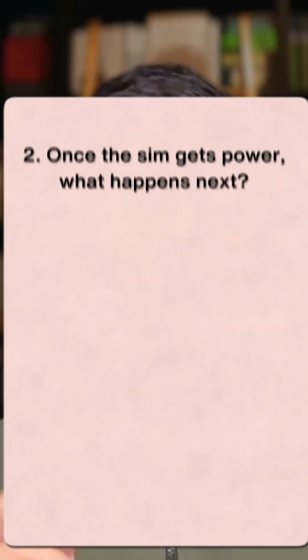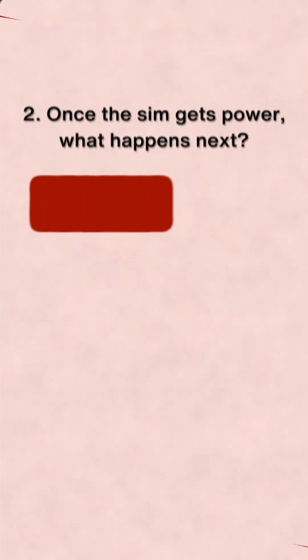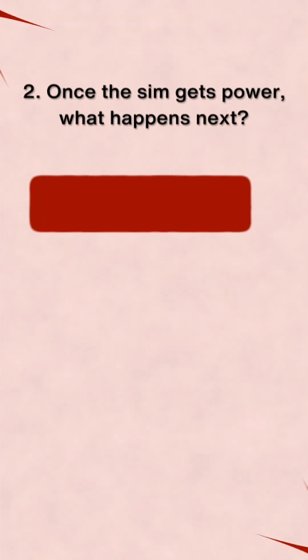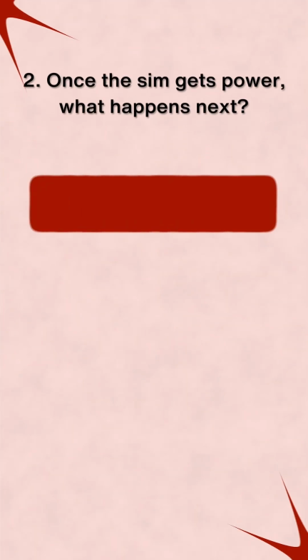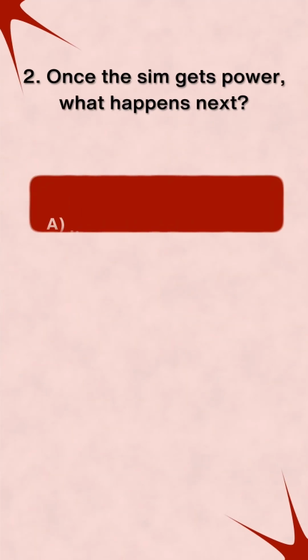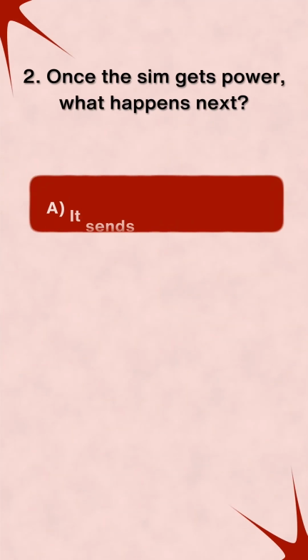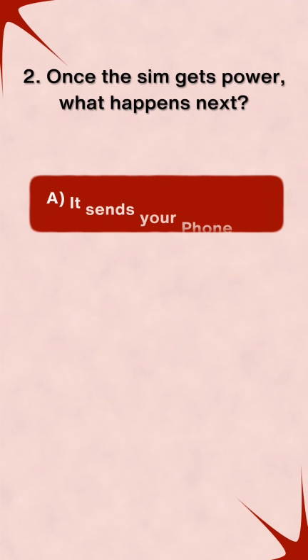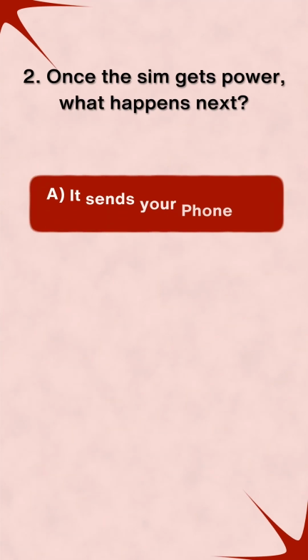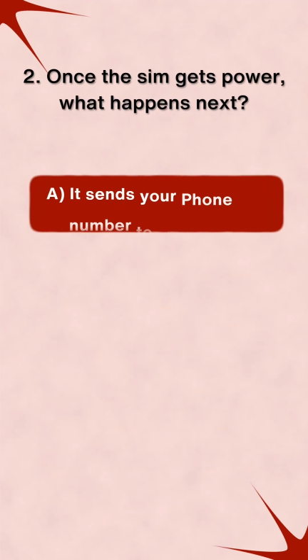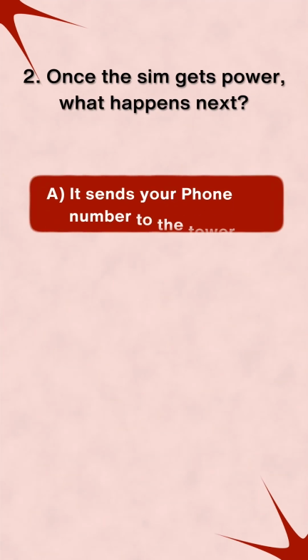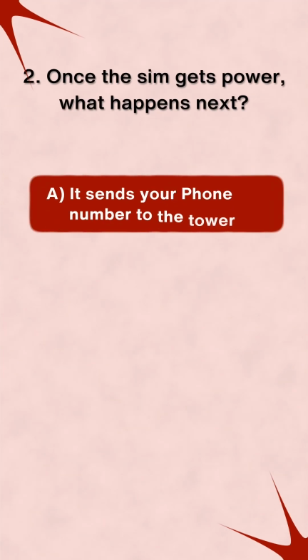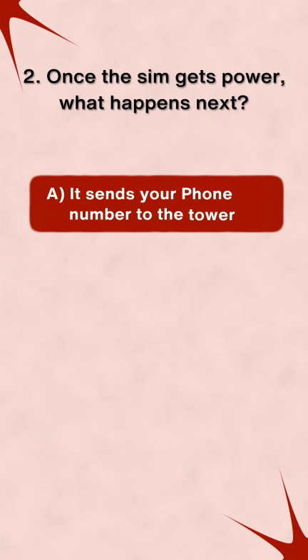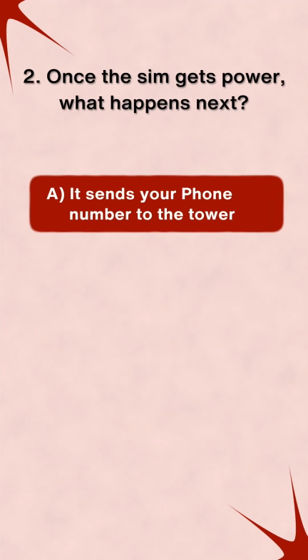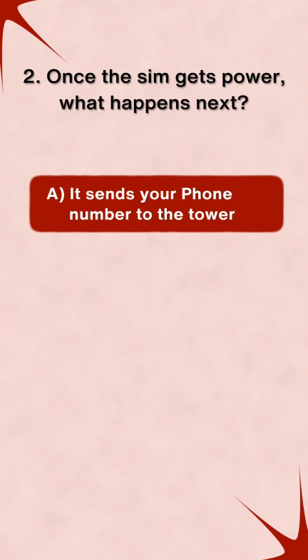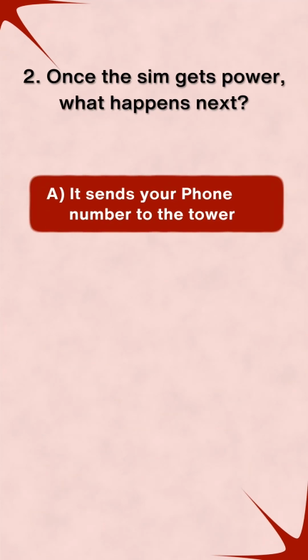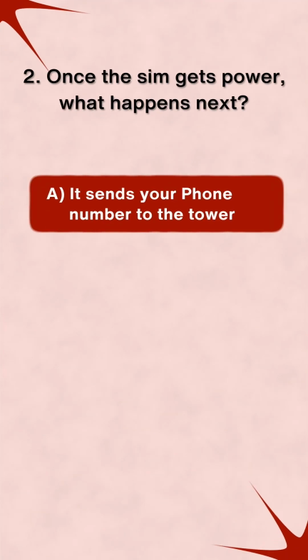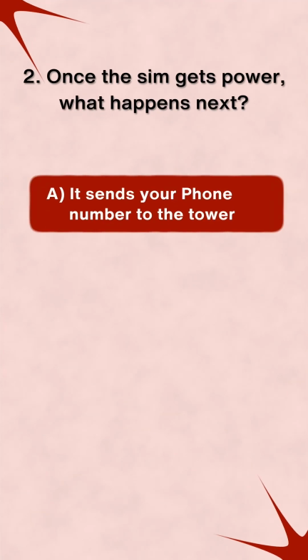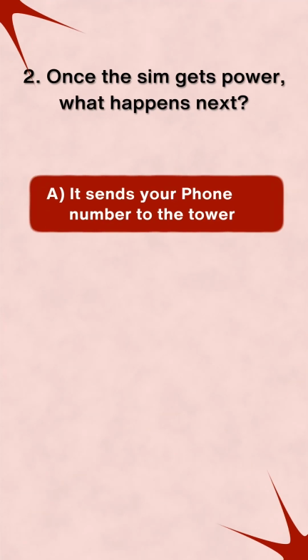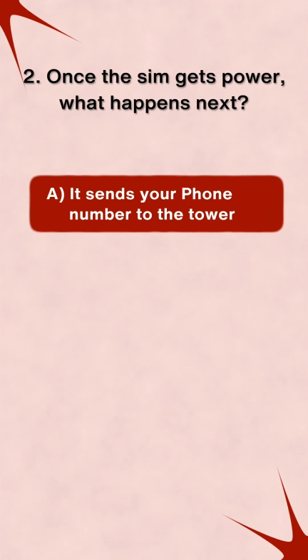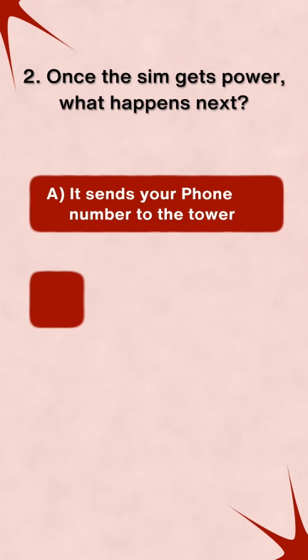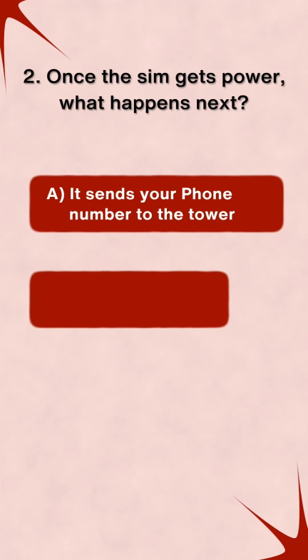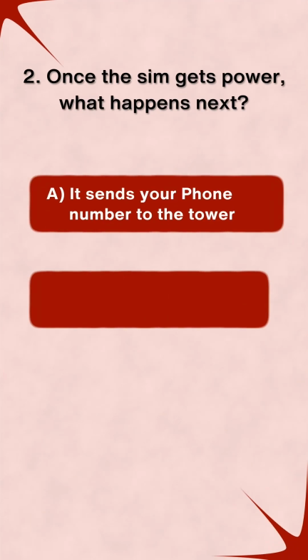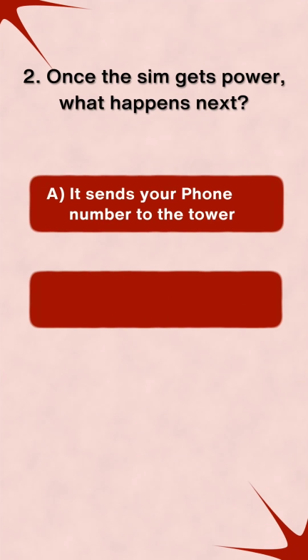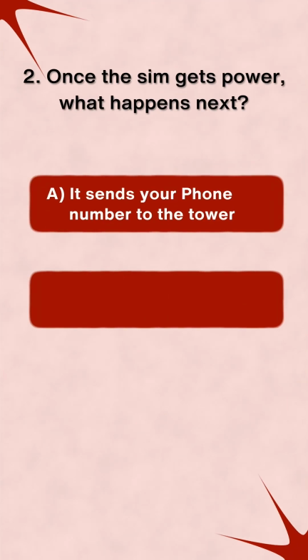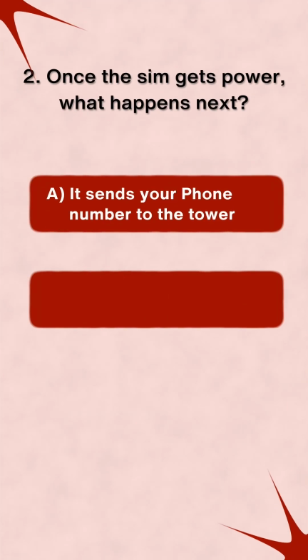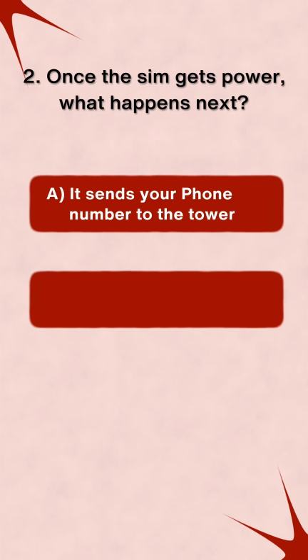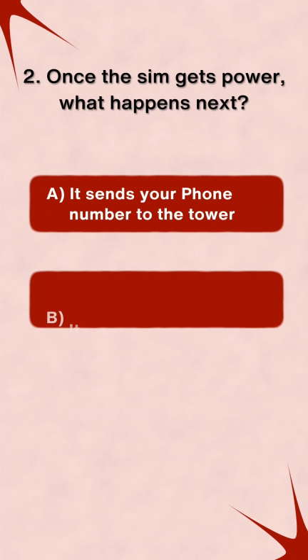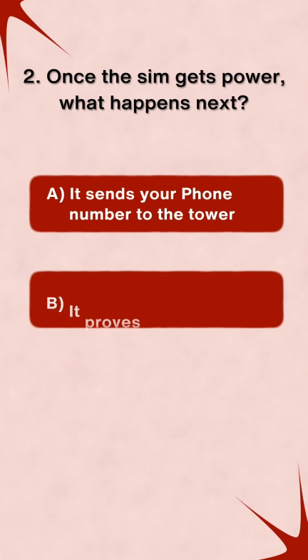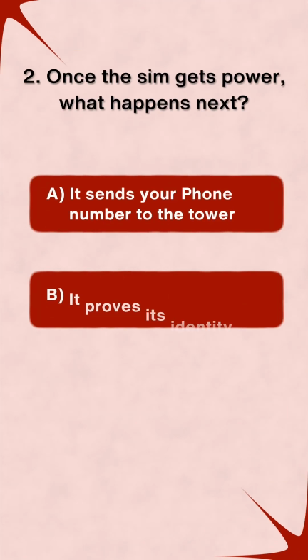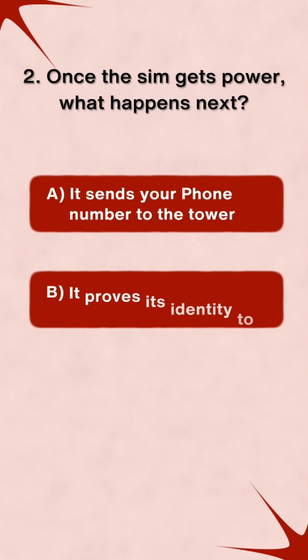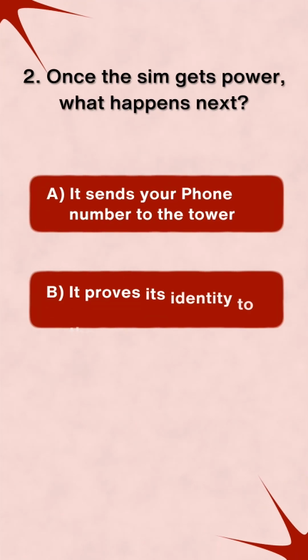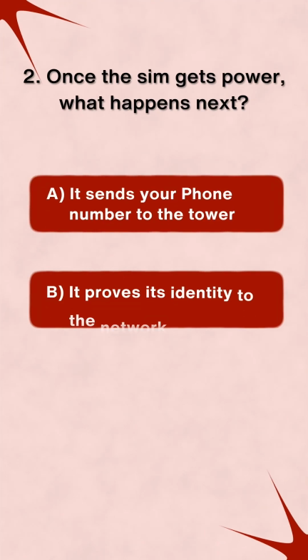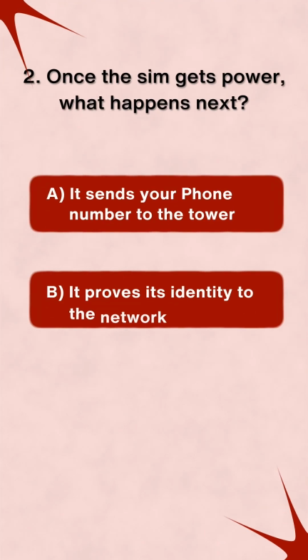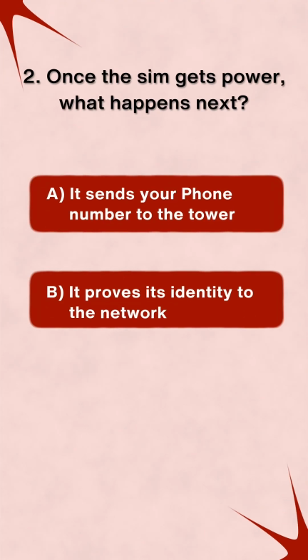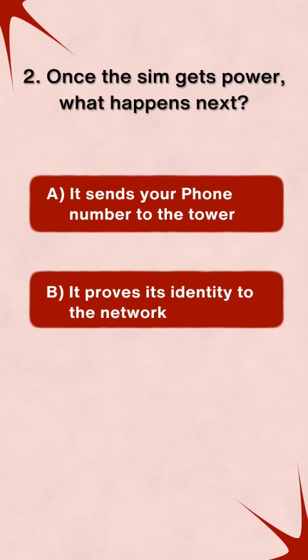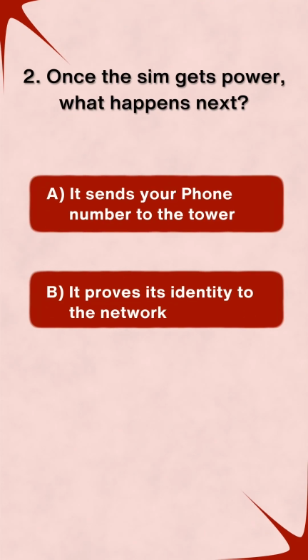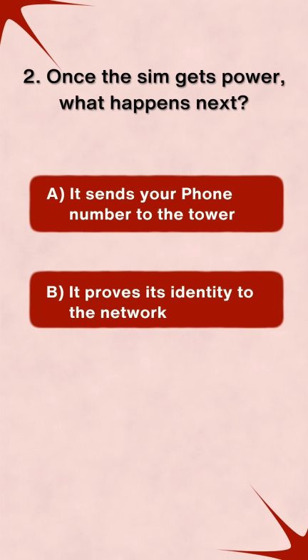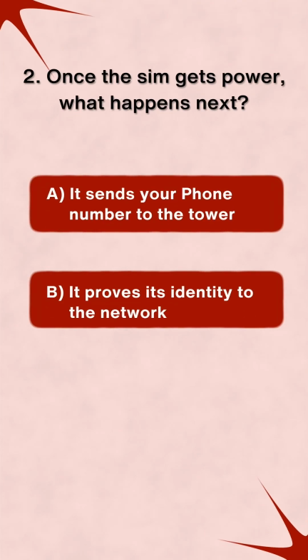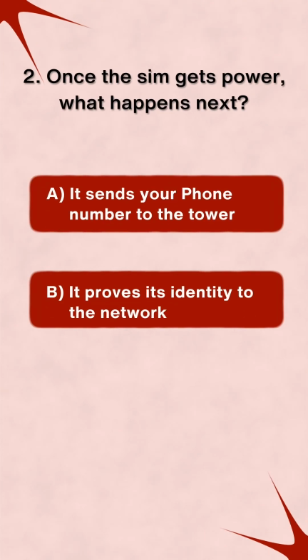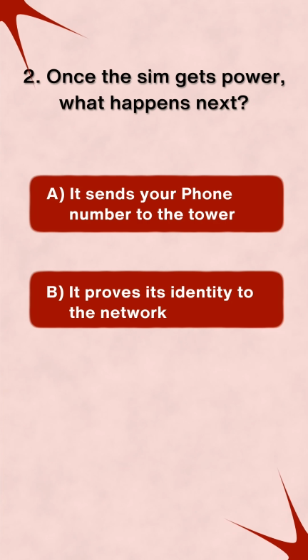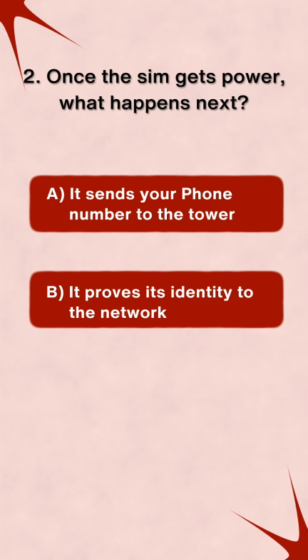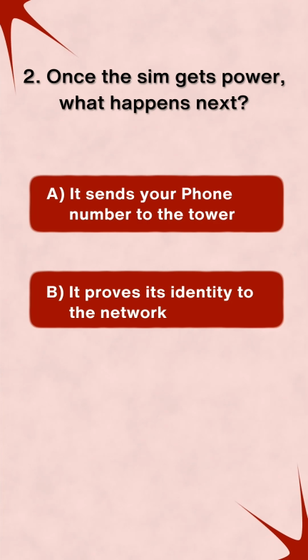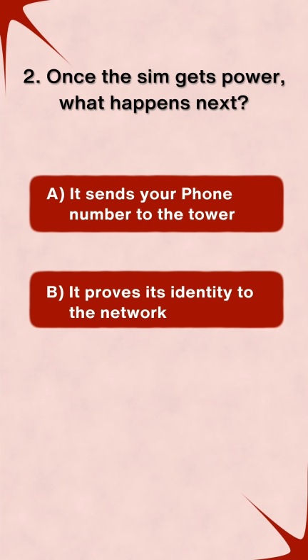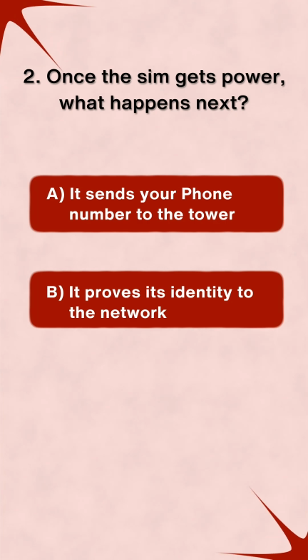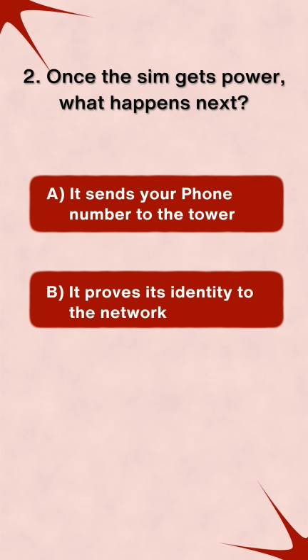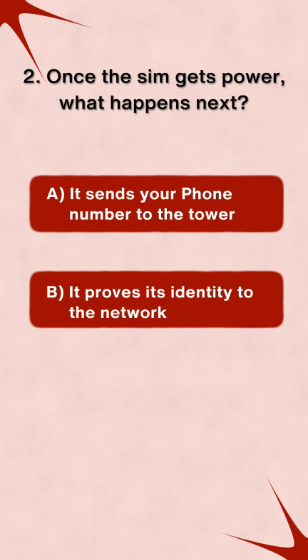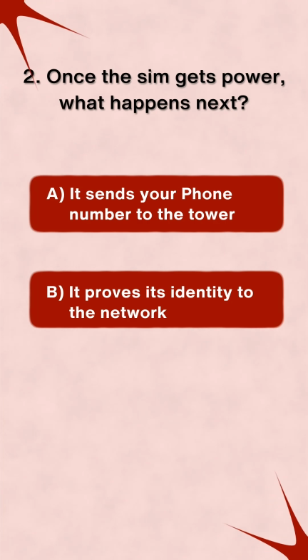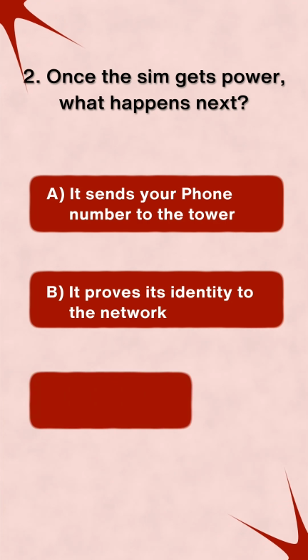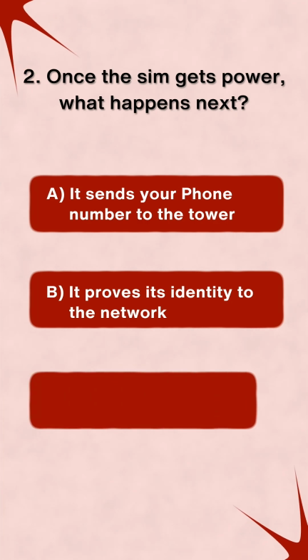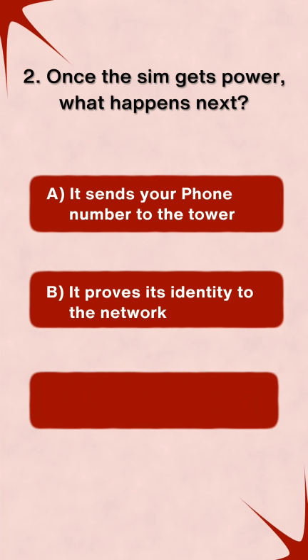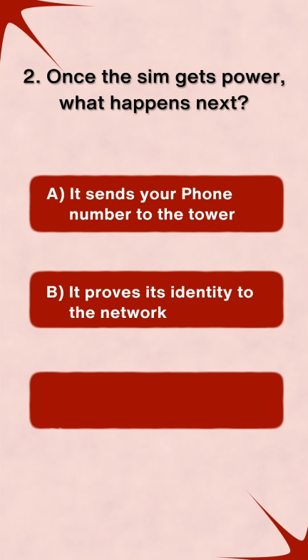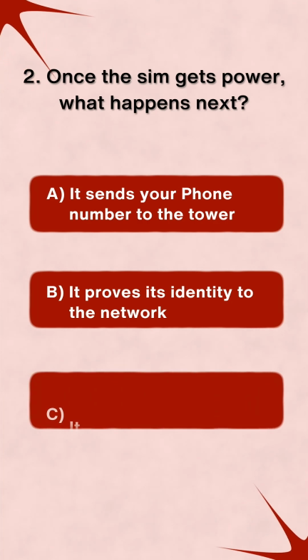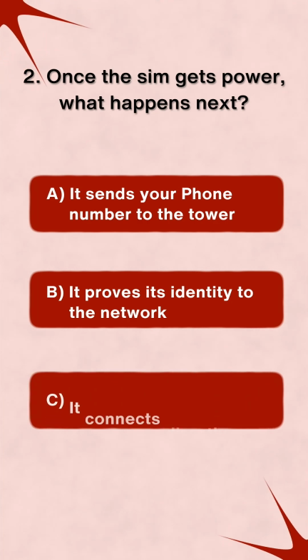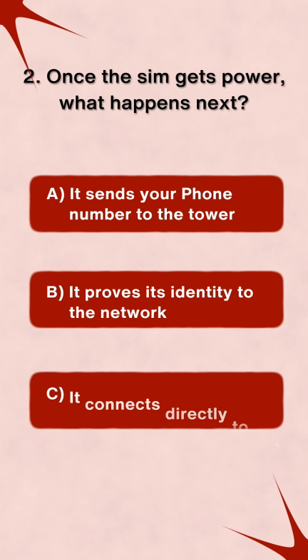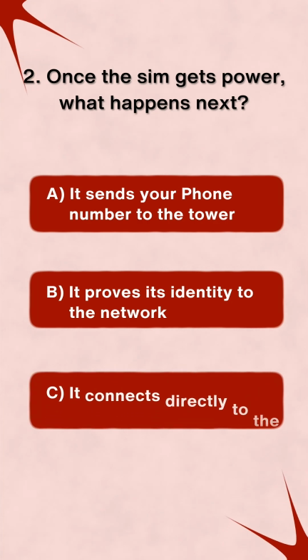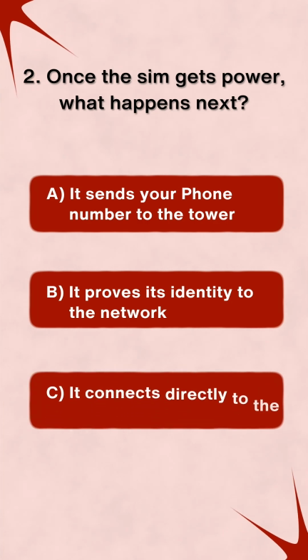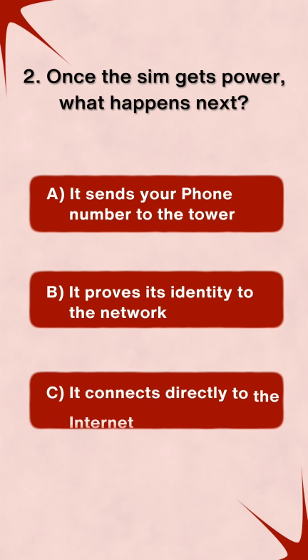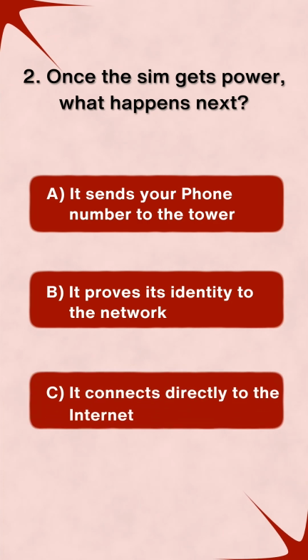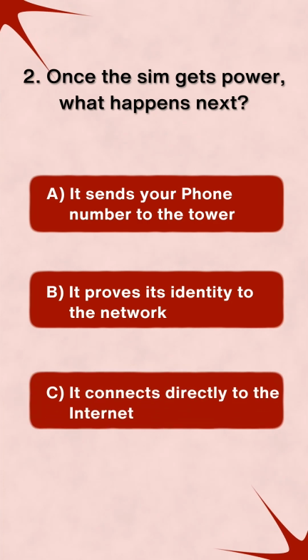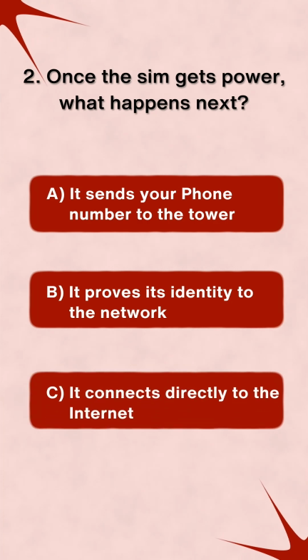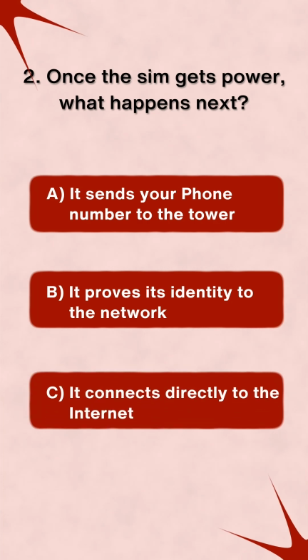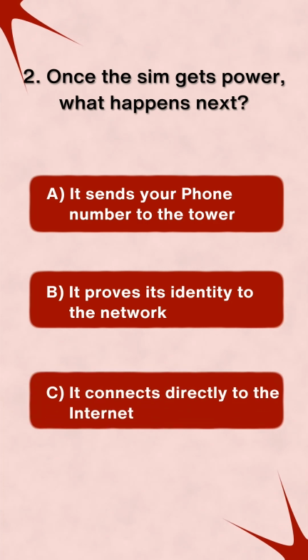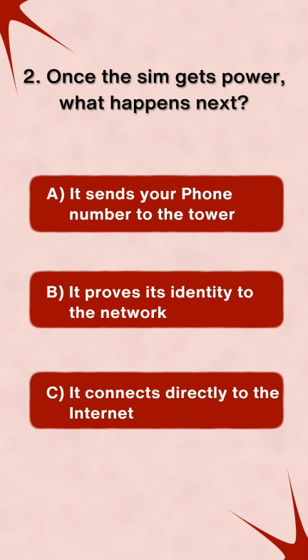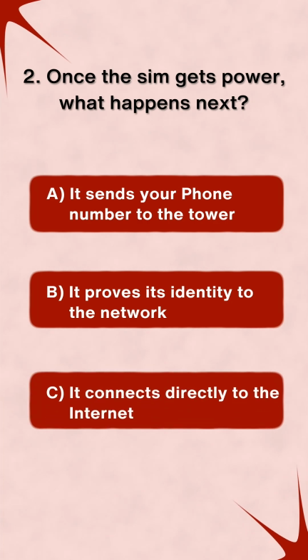A: It sends your phone number to the tower. B: It proves its identity to the network. C: It connects directly to the internet.